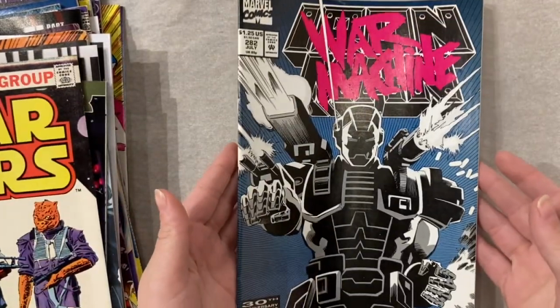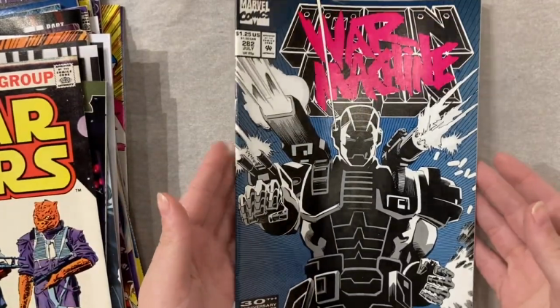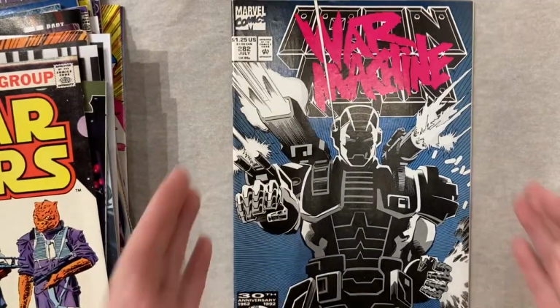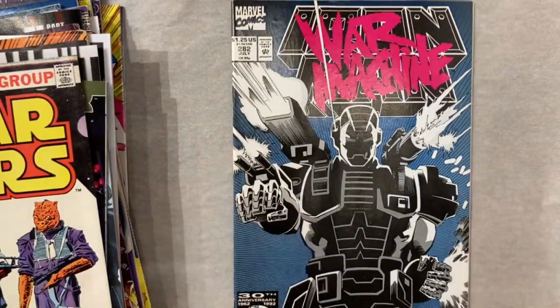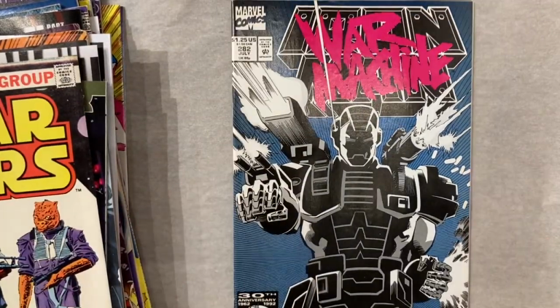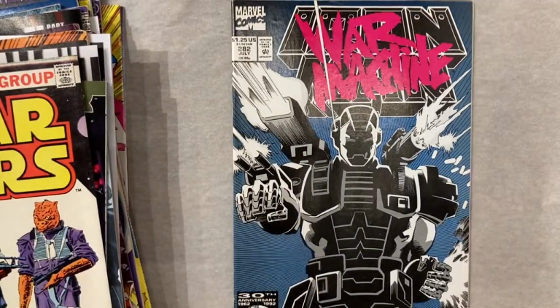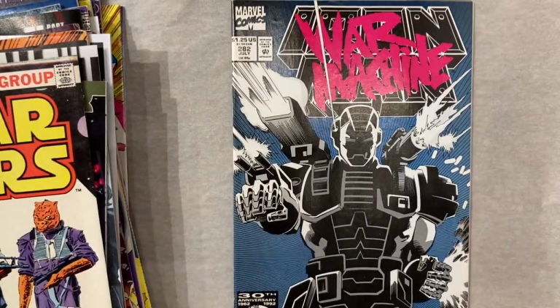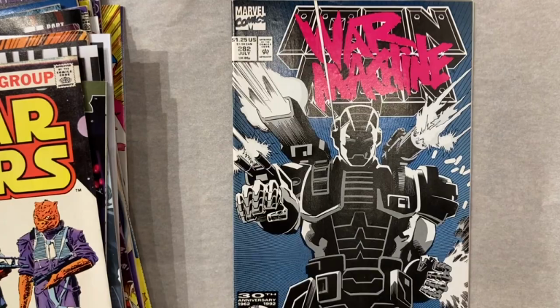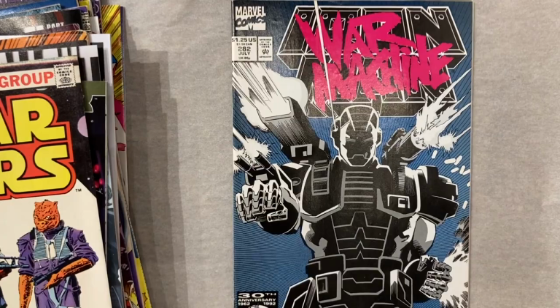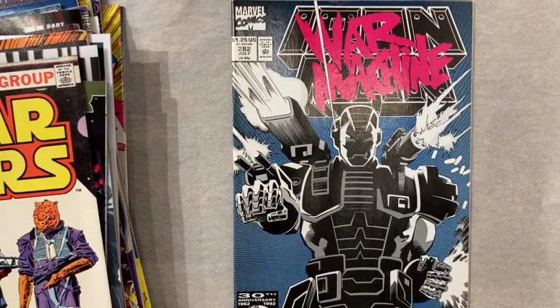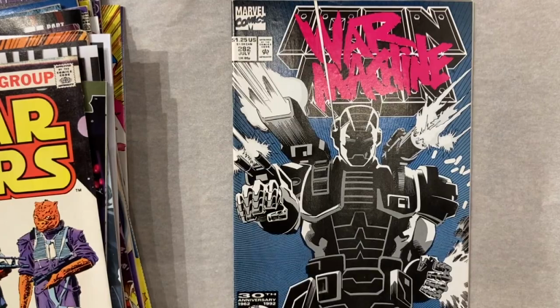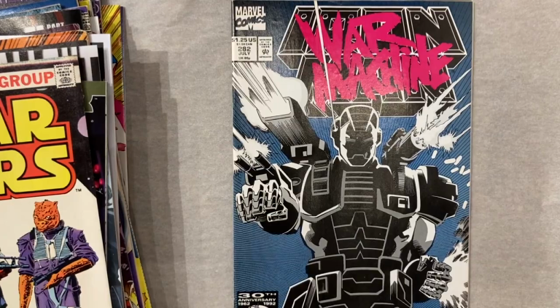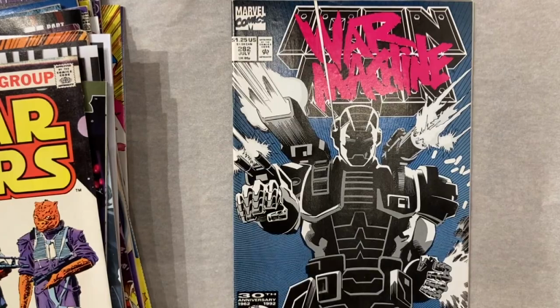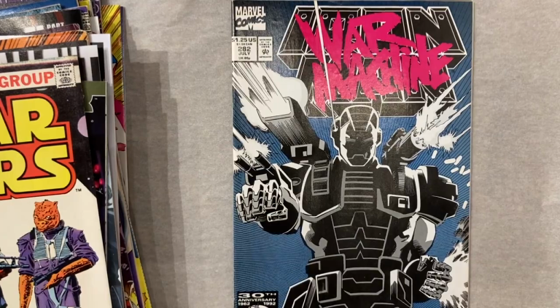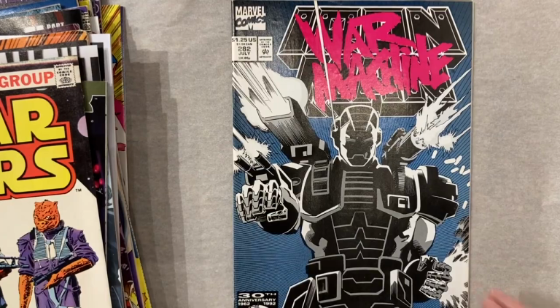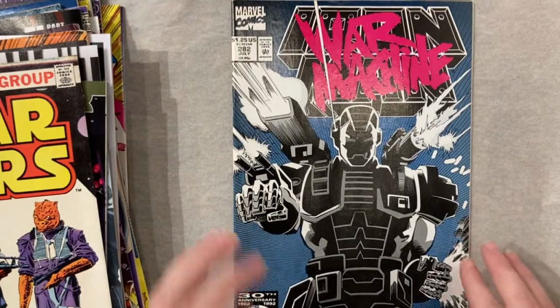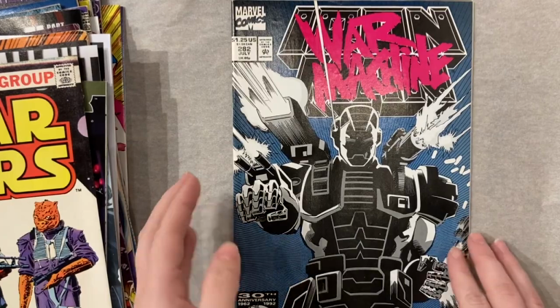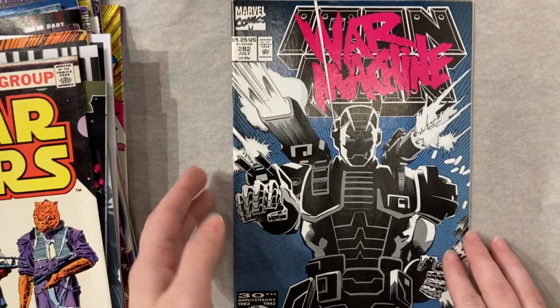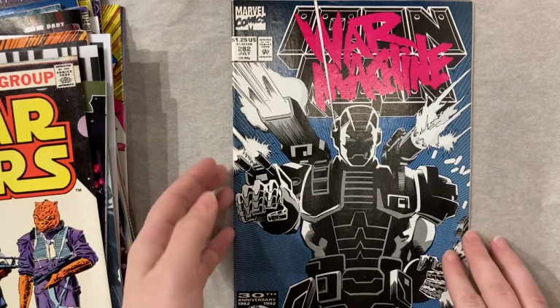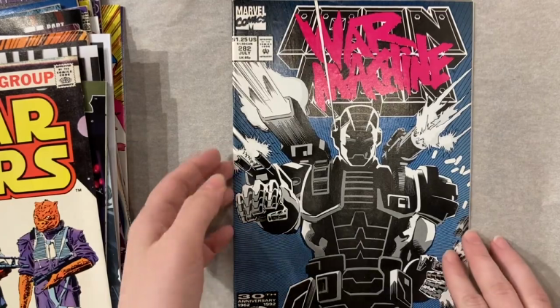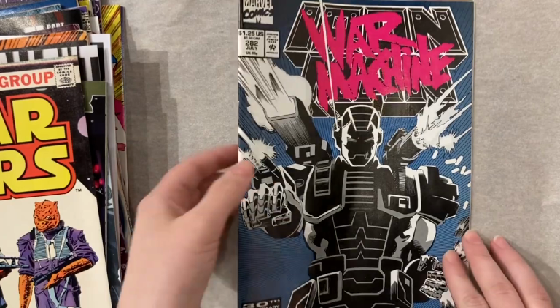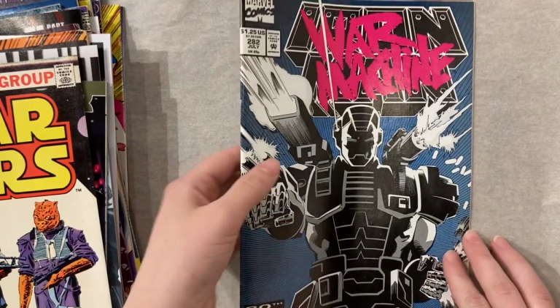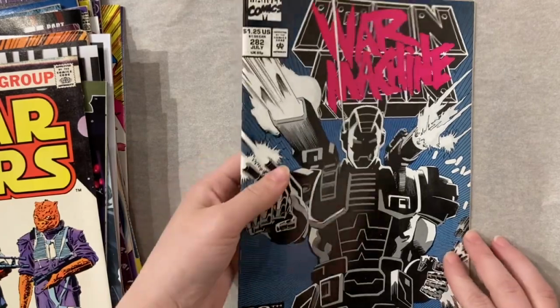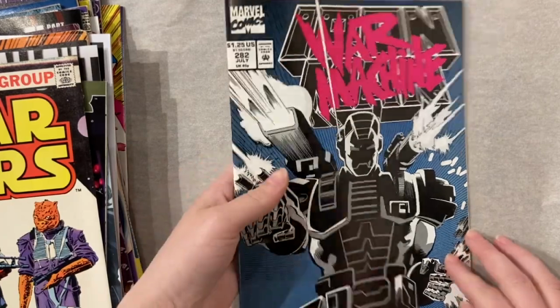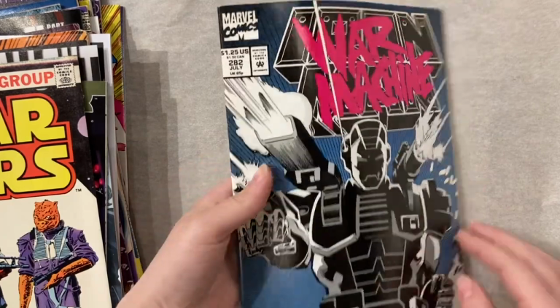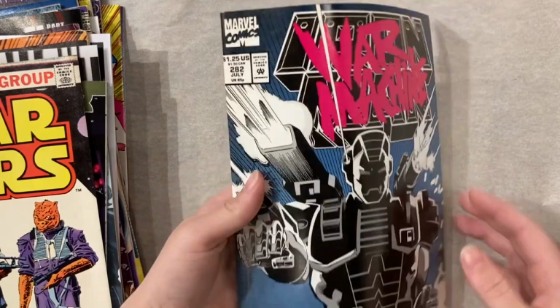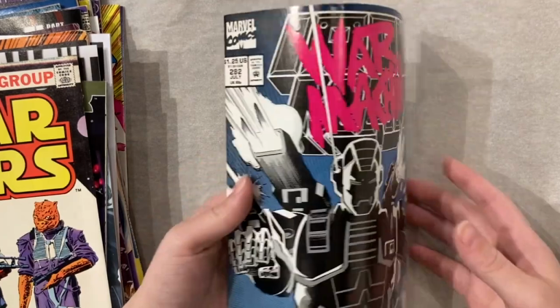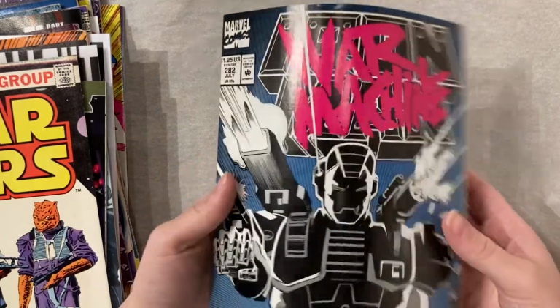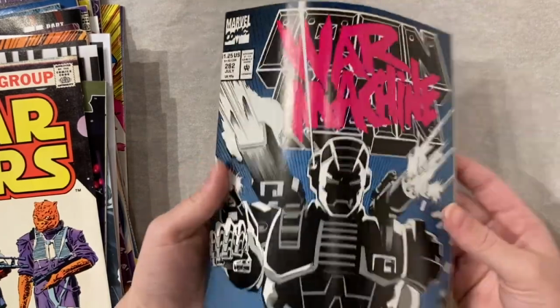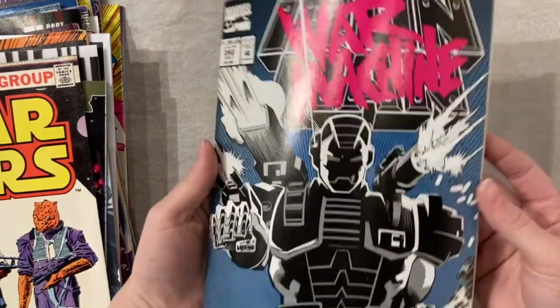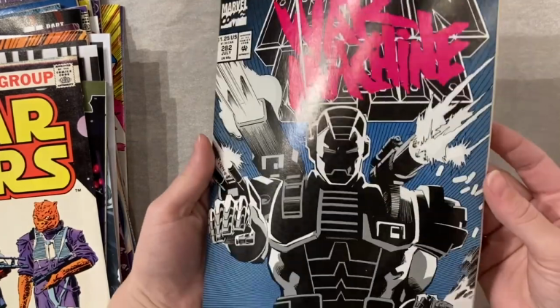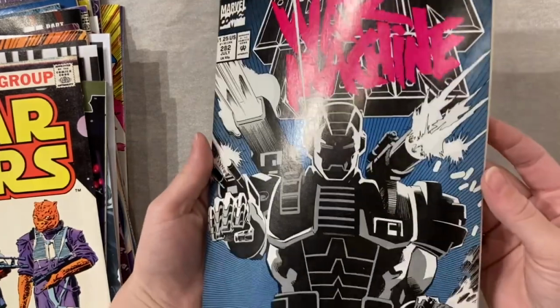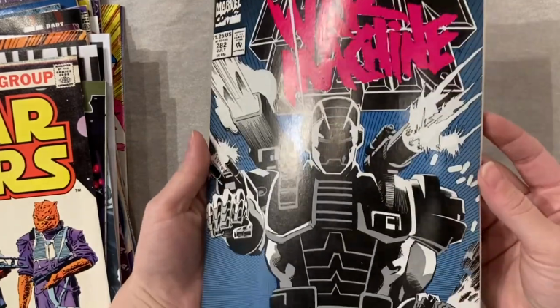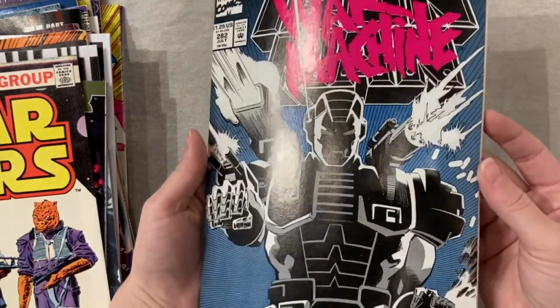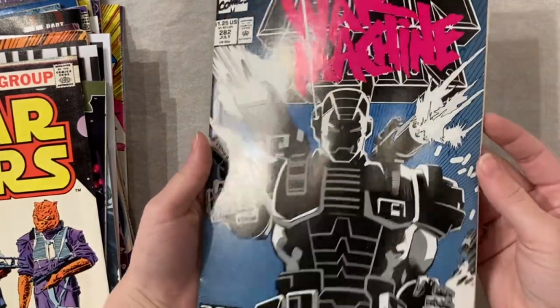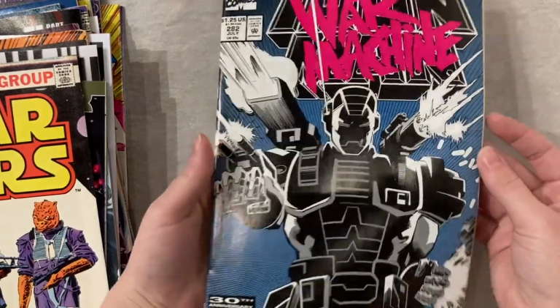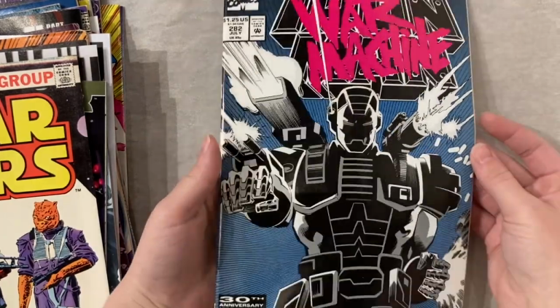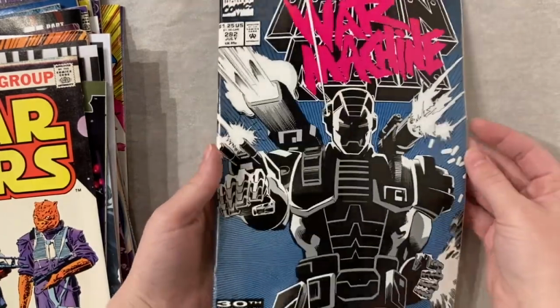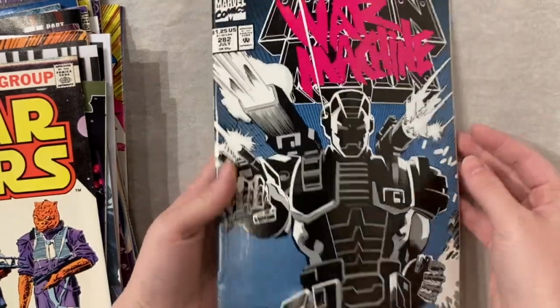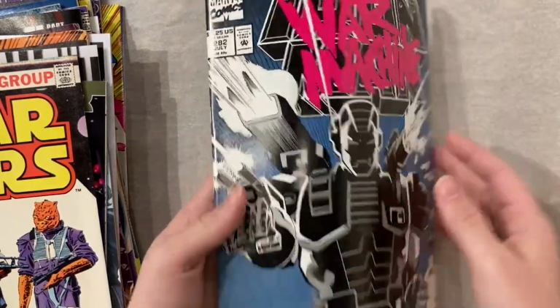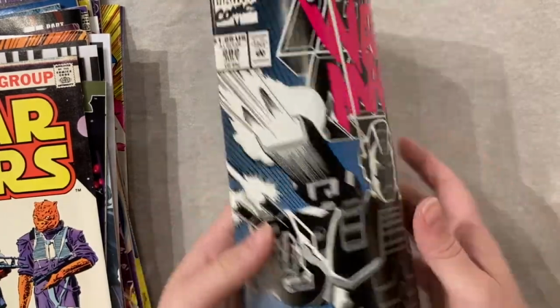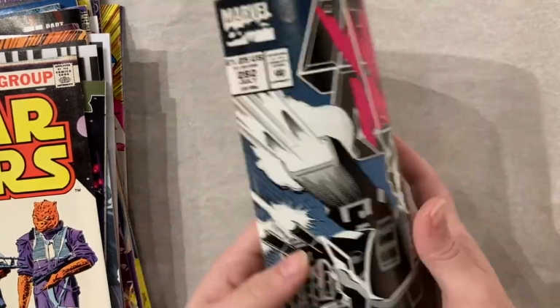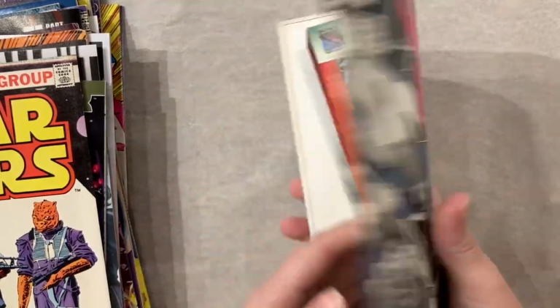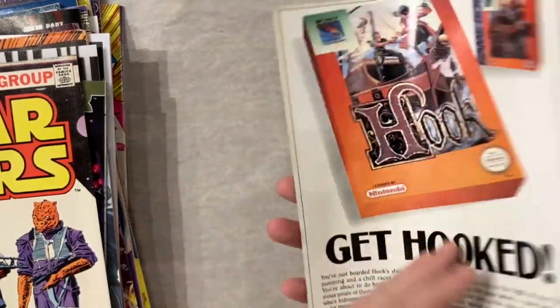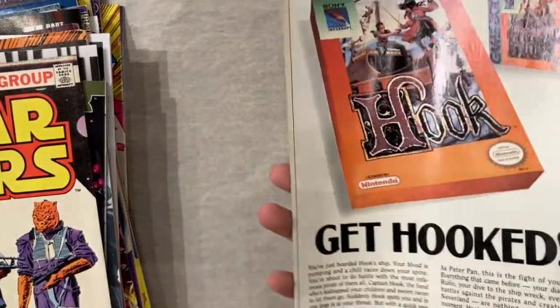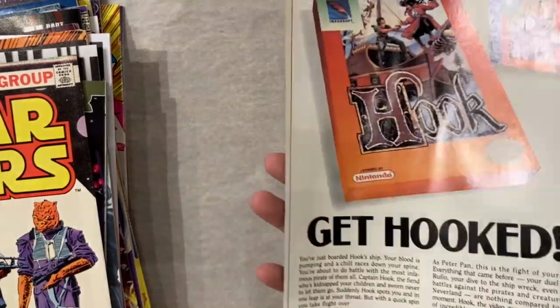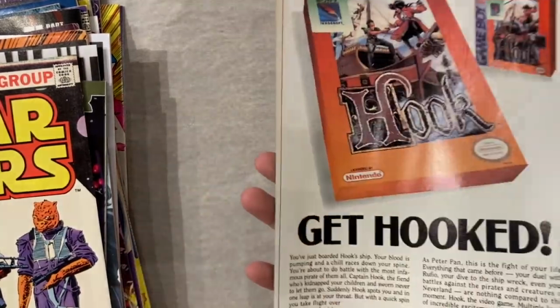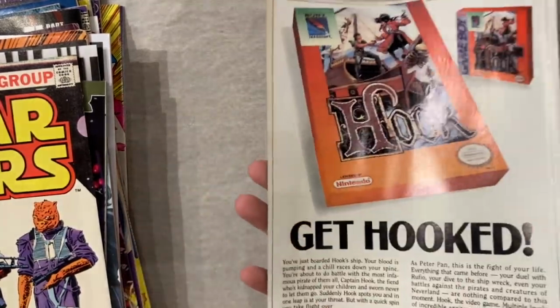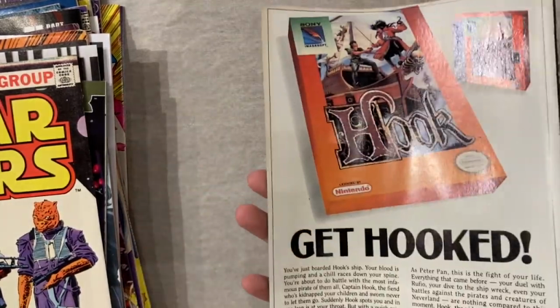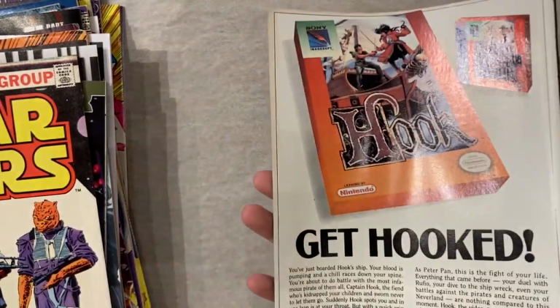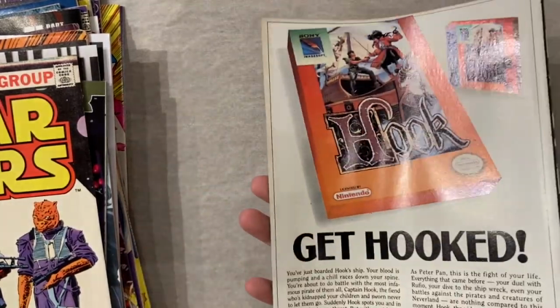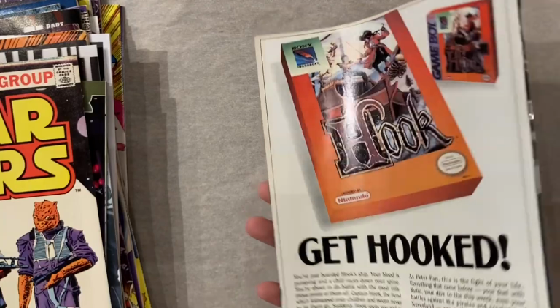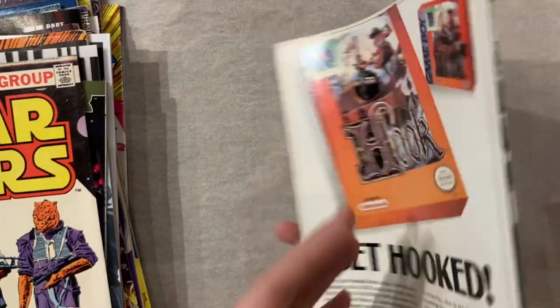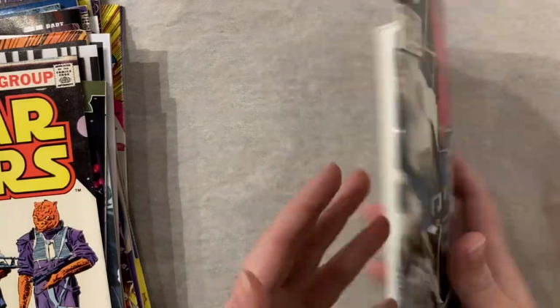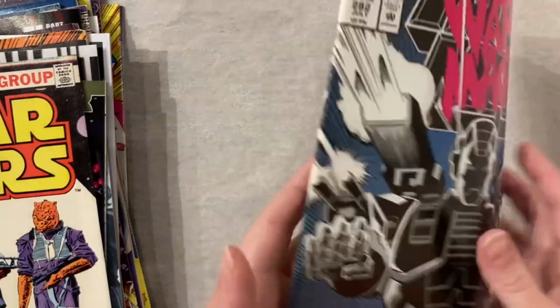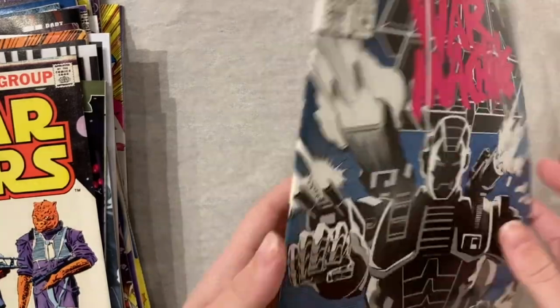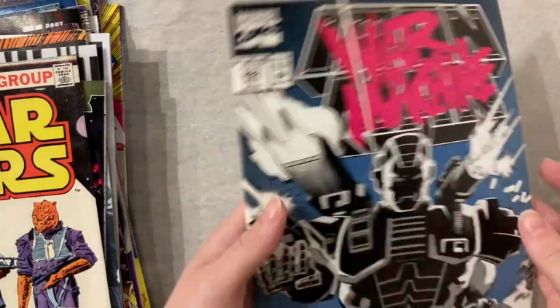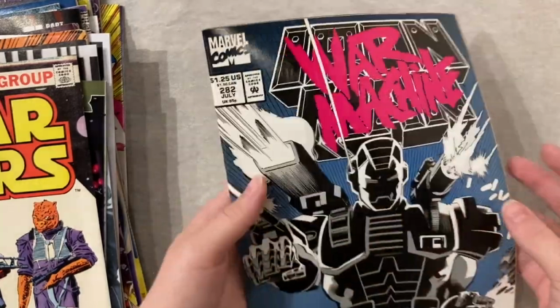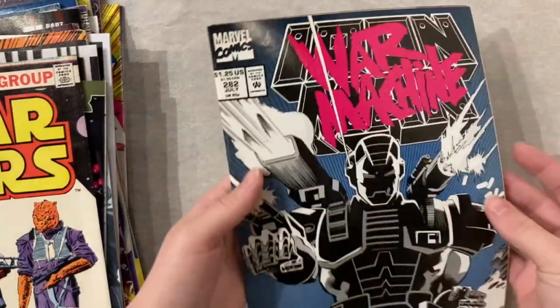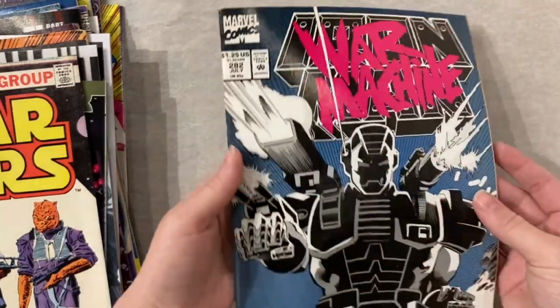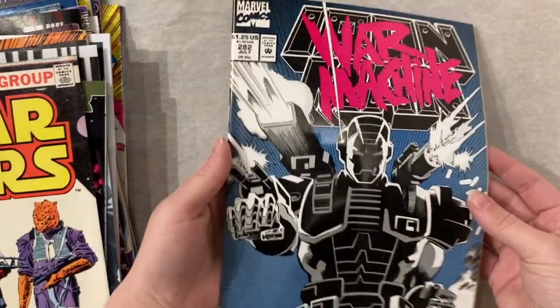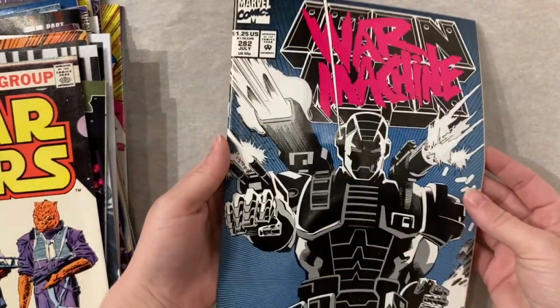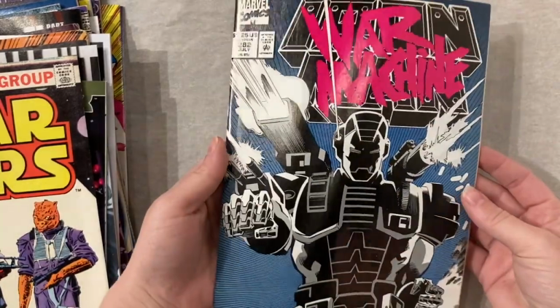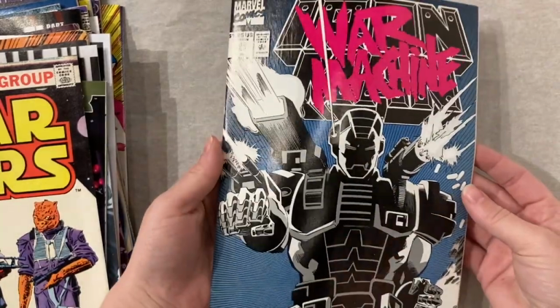Underrated book for me — I absolutely adore this. This is First War Machine. Great cover, great first appearance. I love this book.